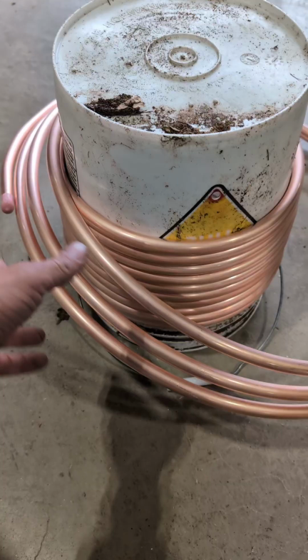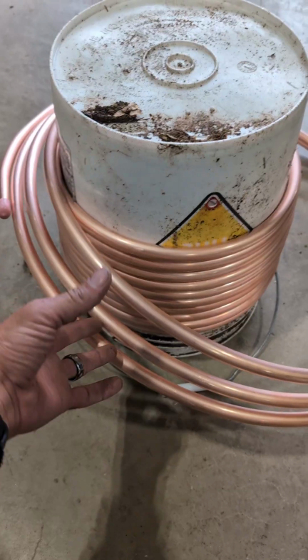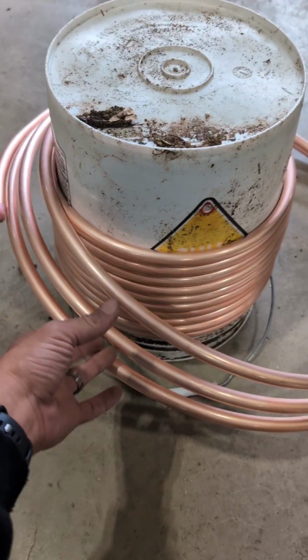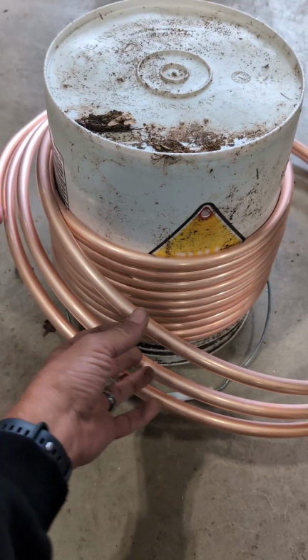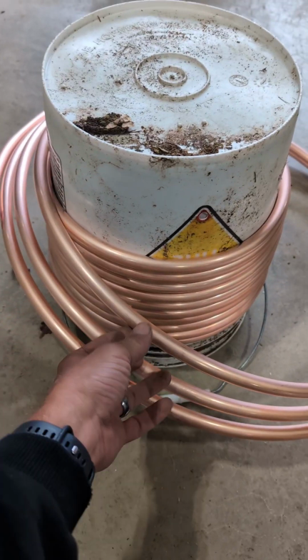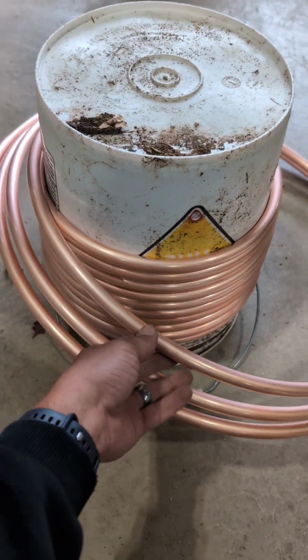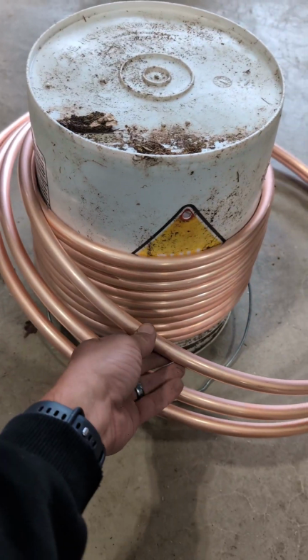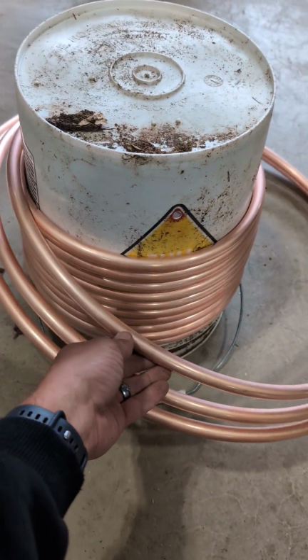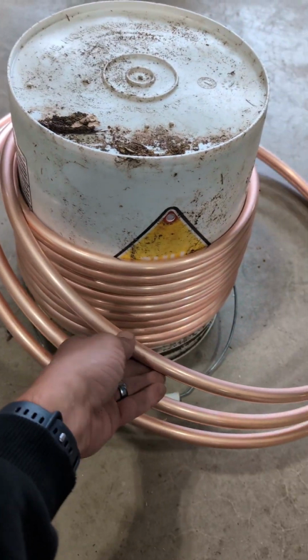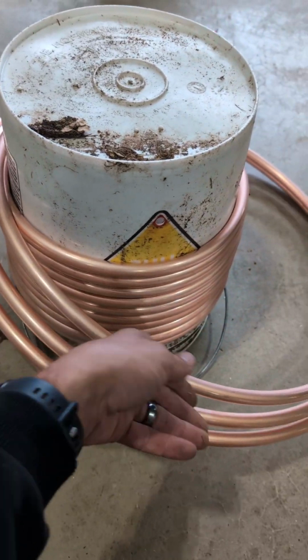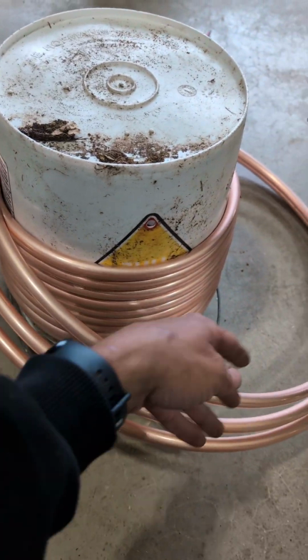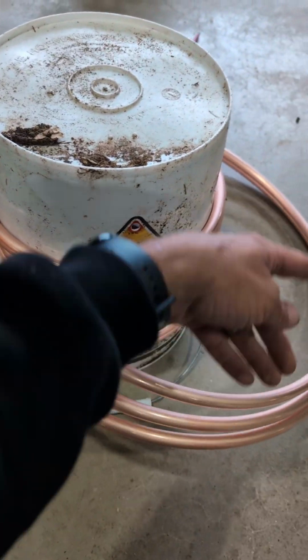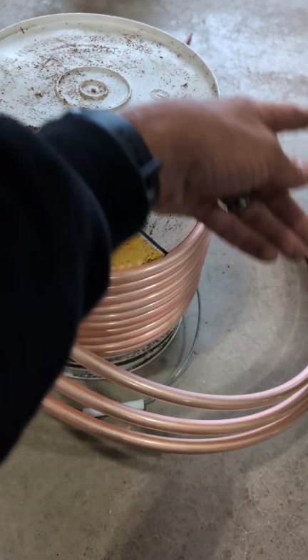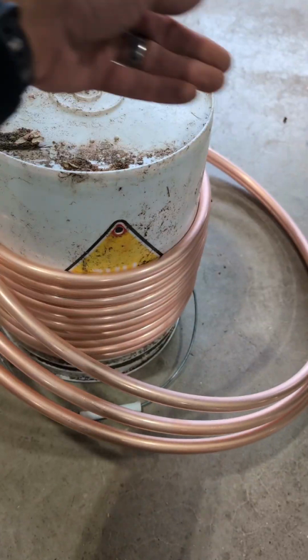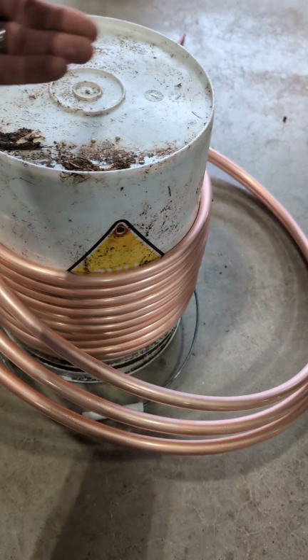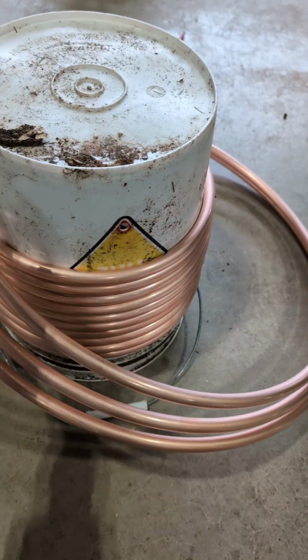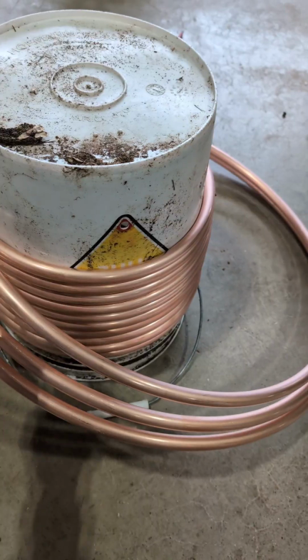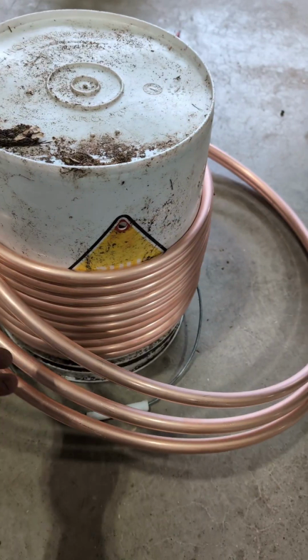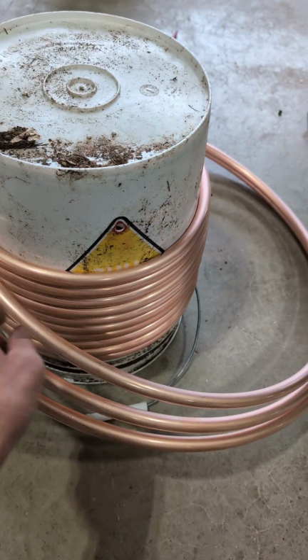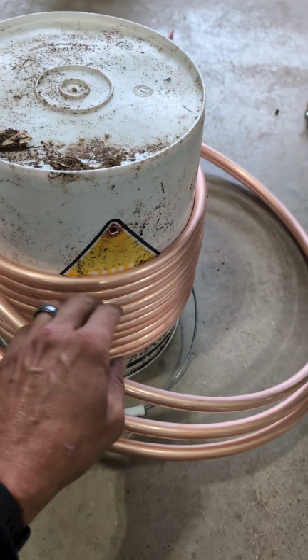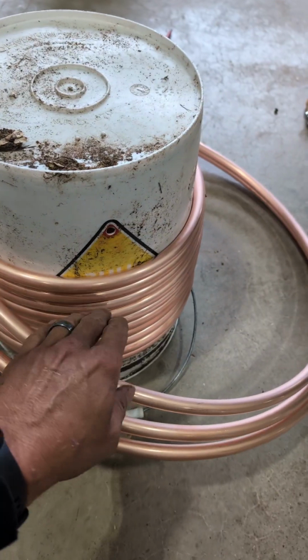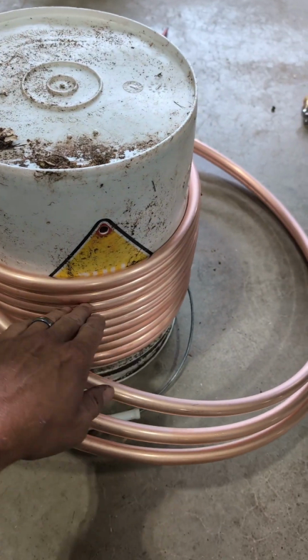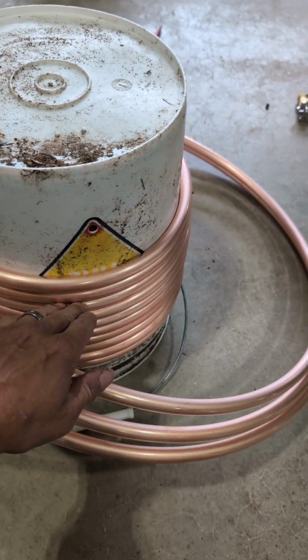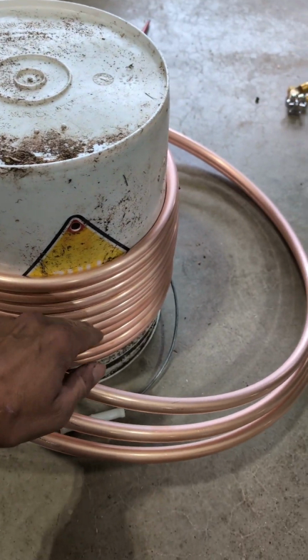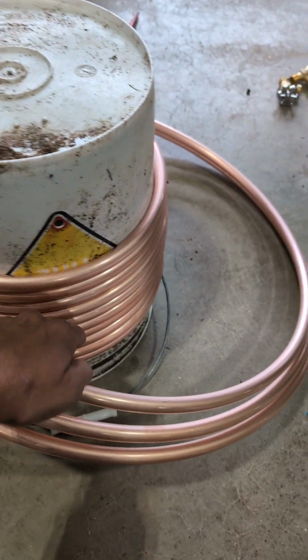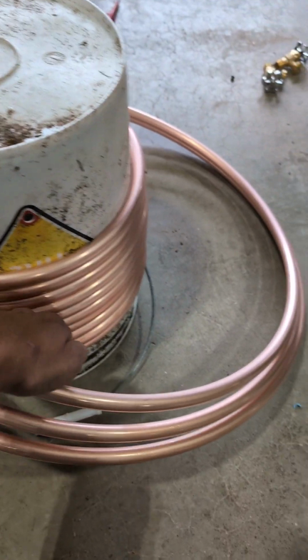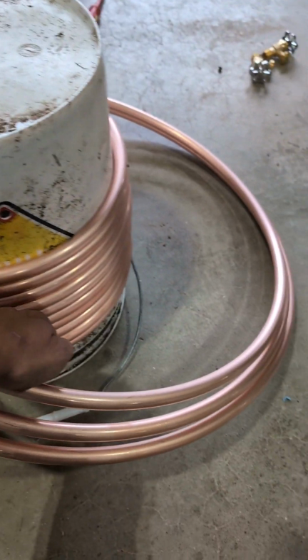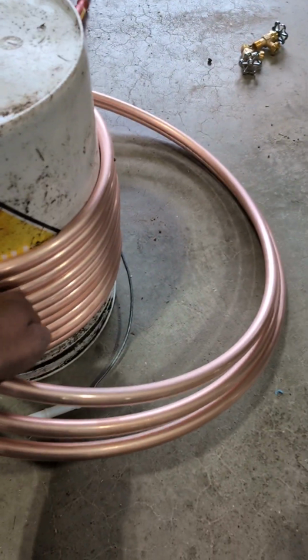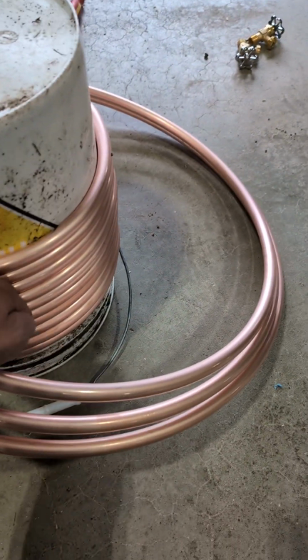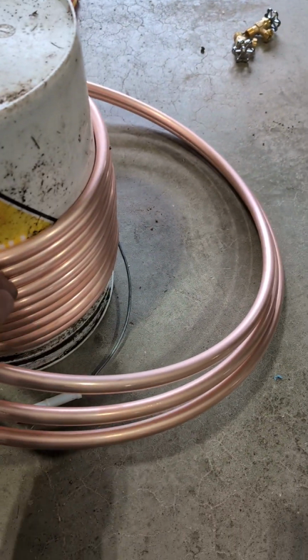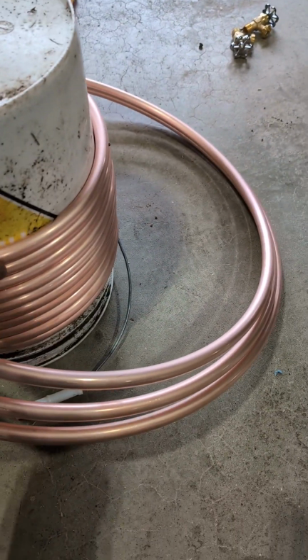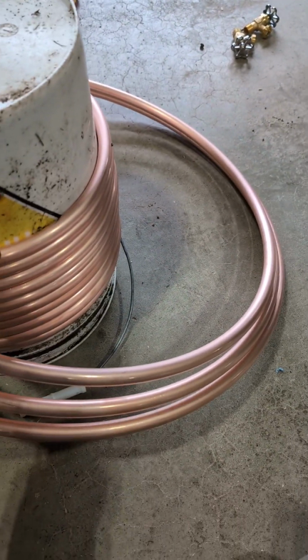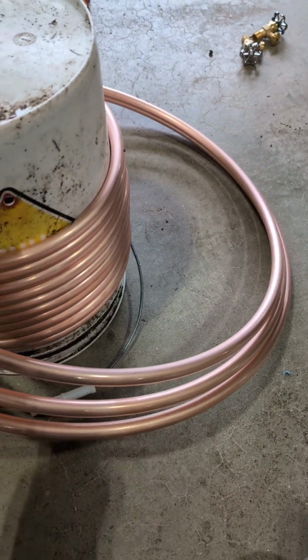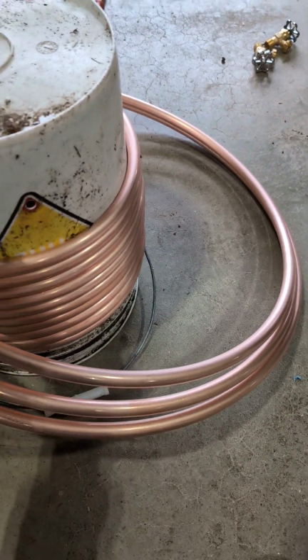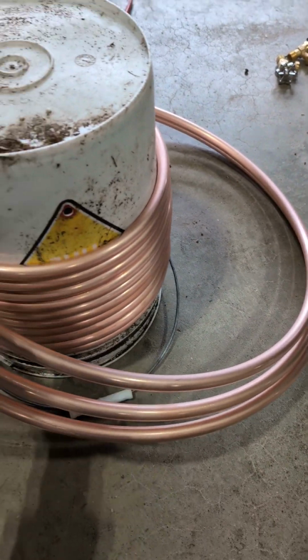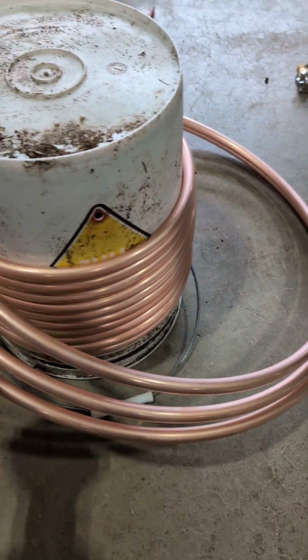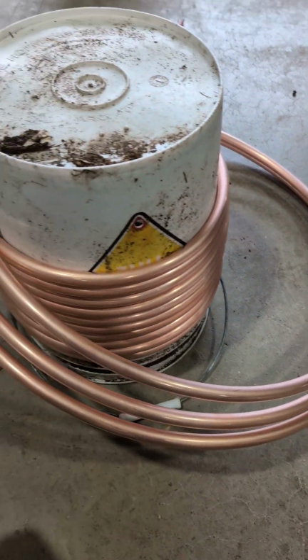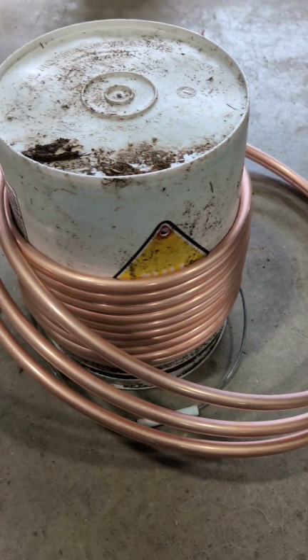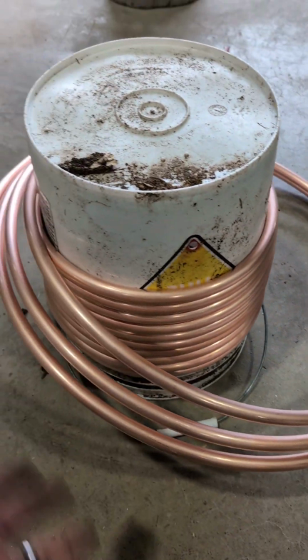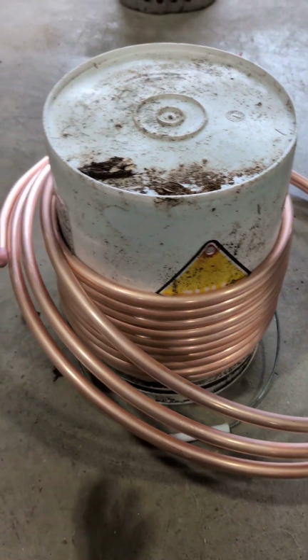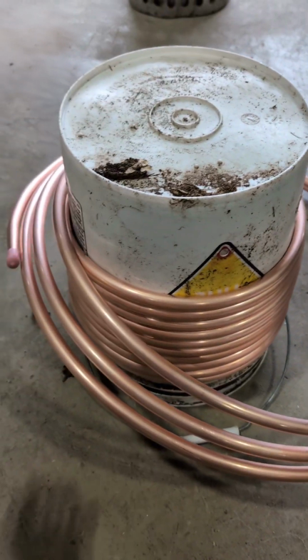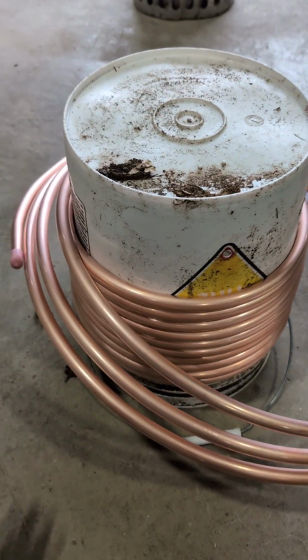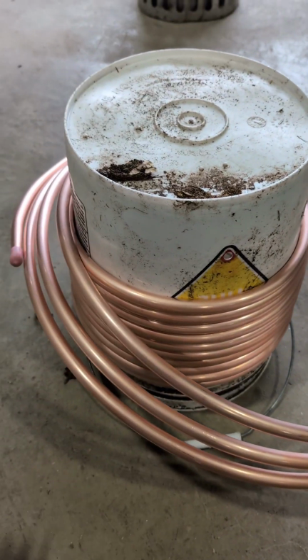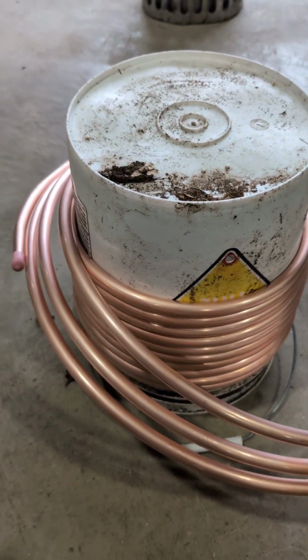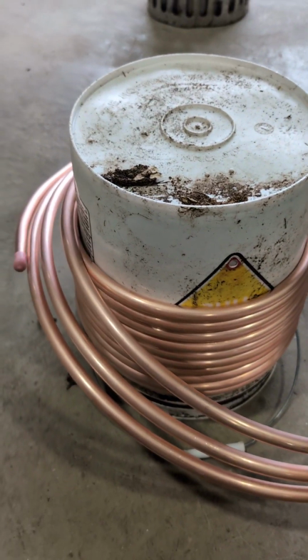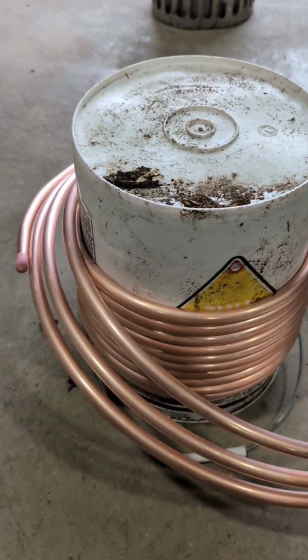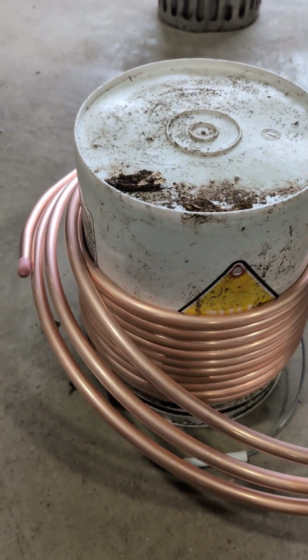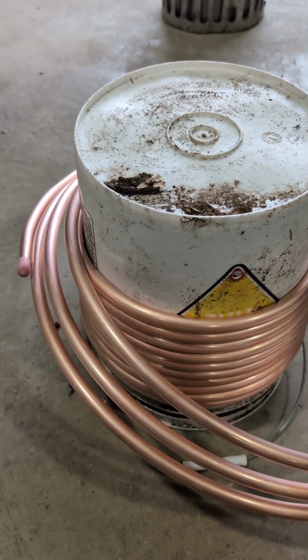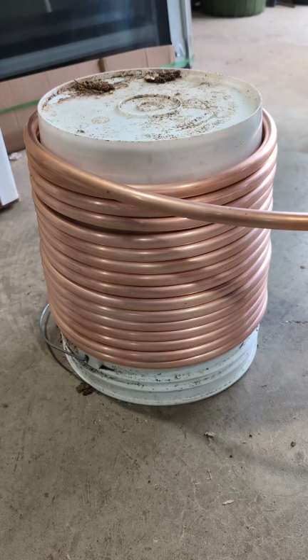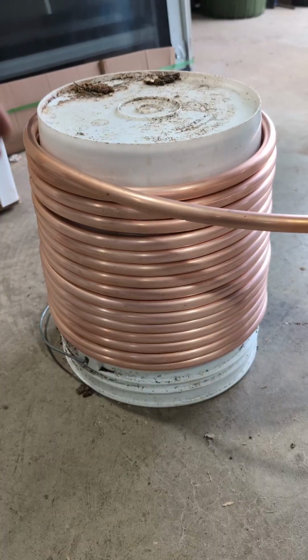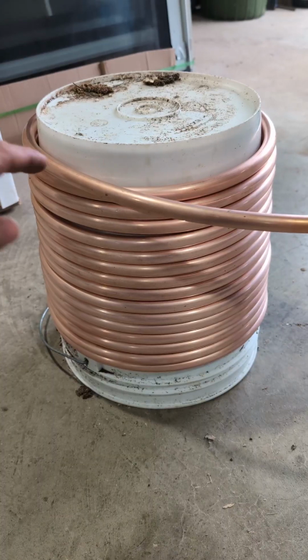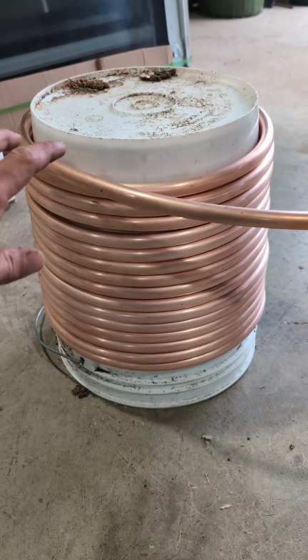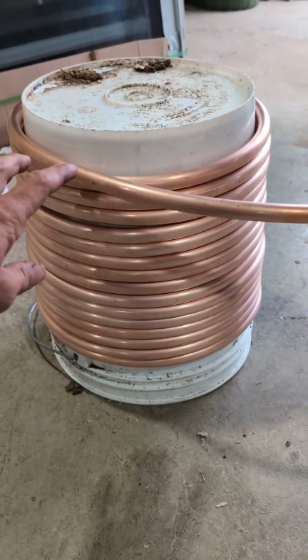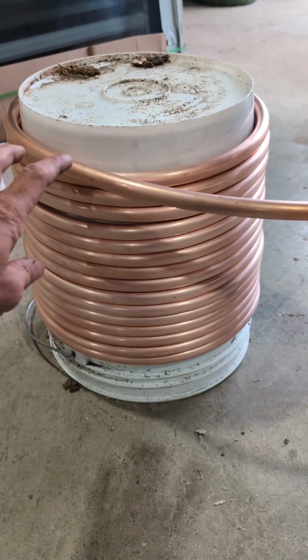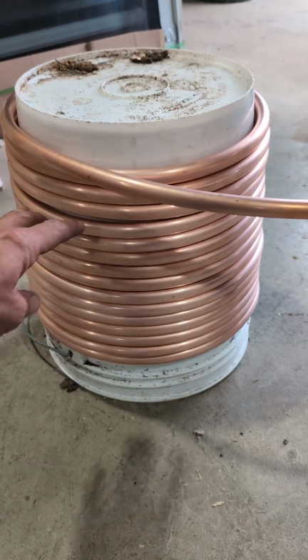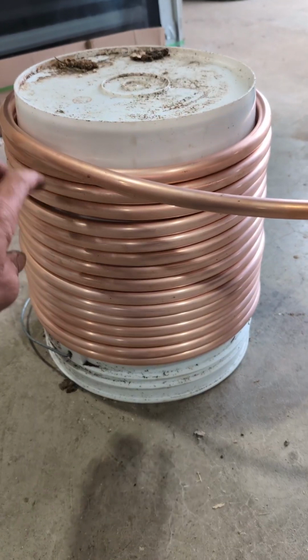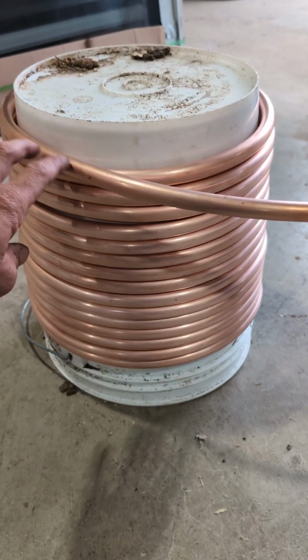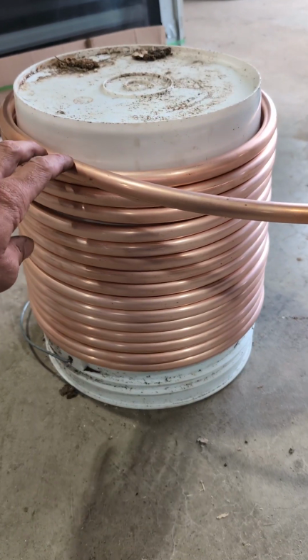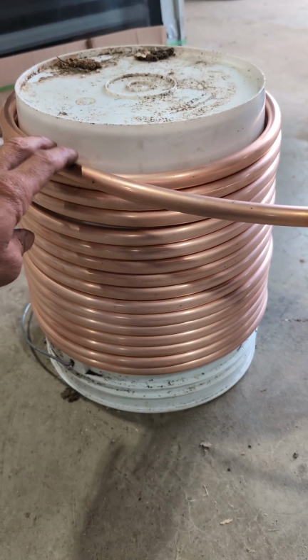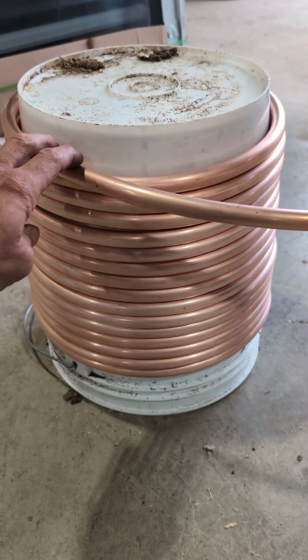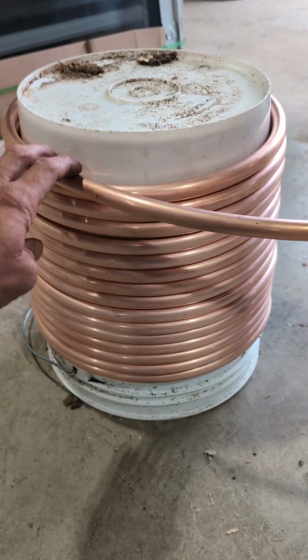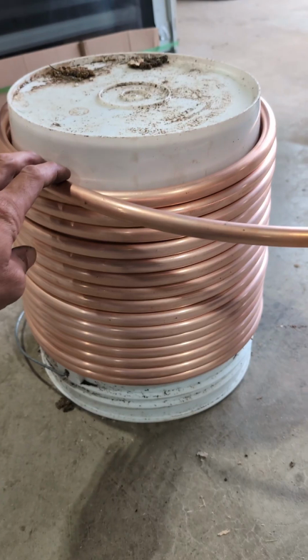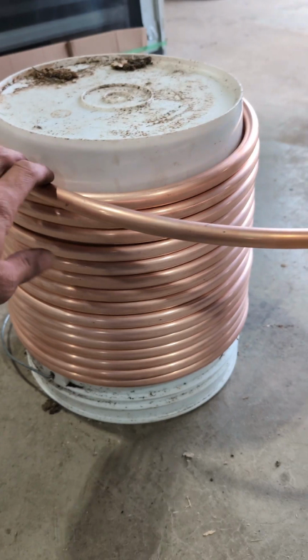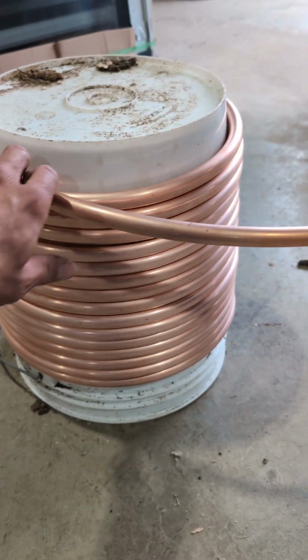I'm literally just spinning it around the bucket and it's making a nice, tight coil. Super easy. Now we've got it all tightly wound.